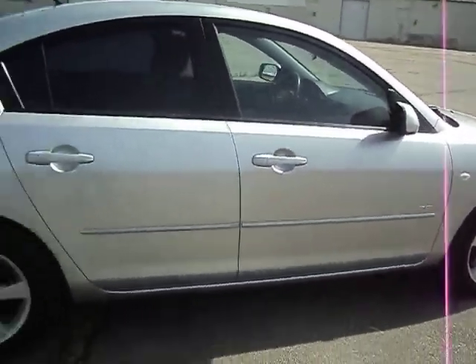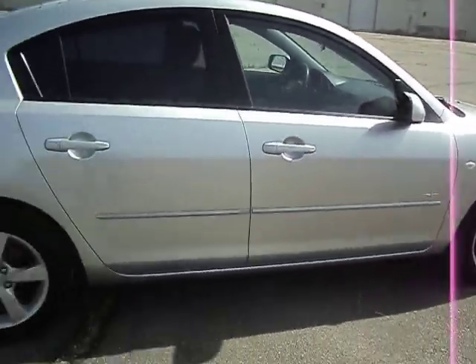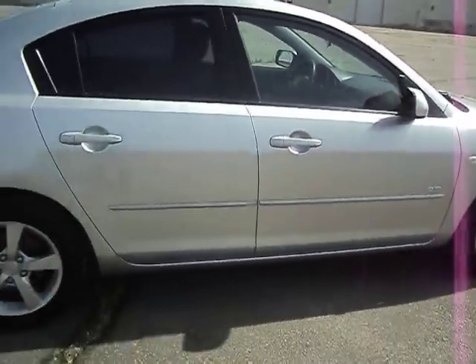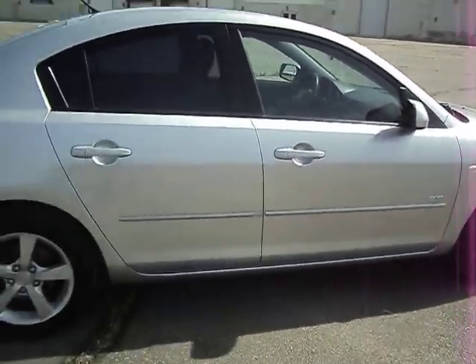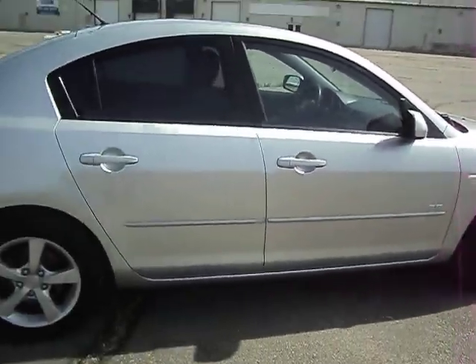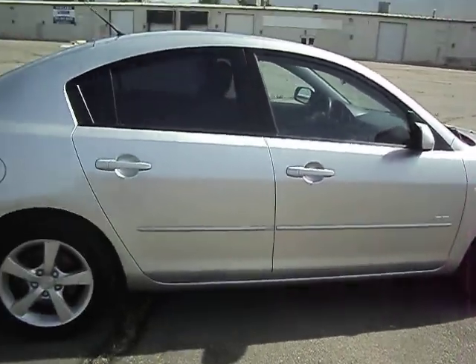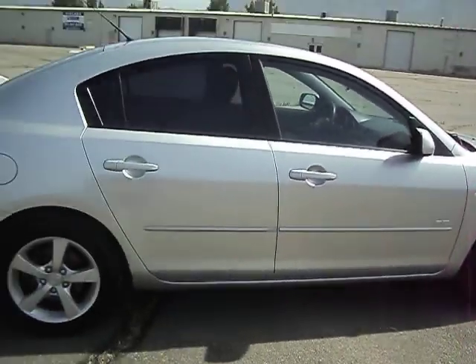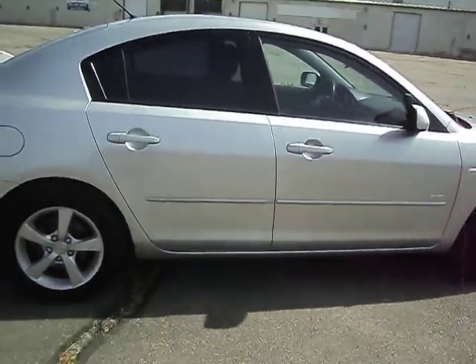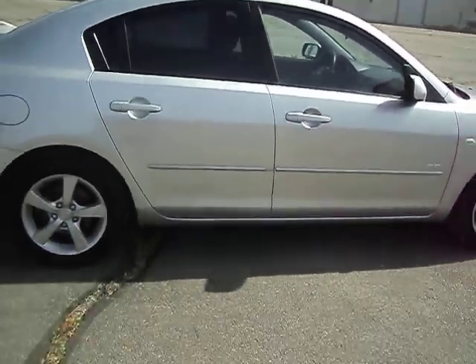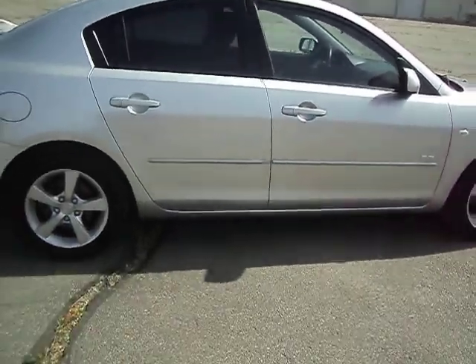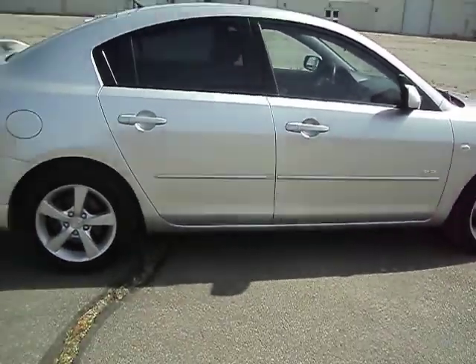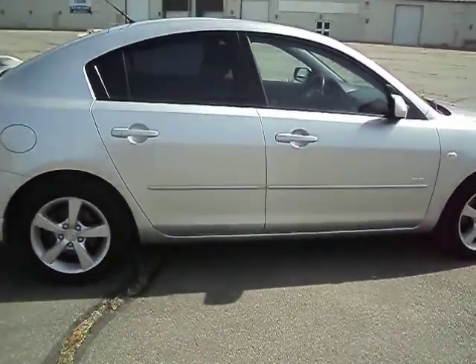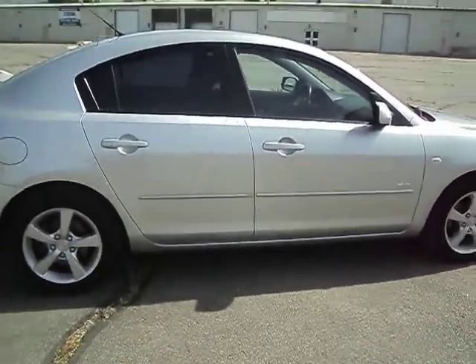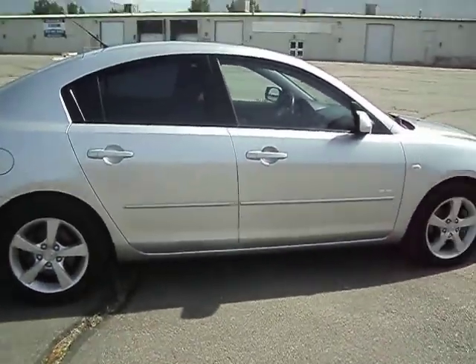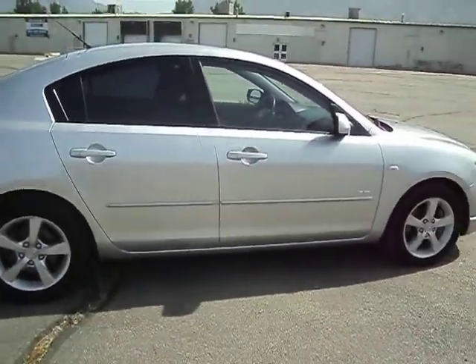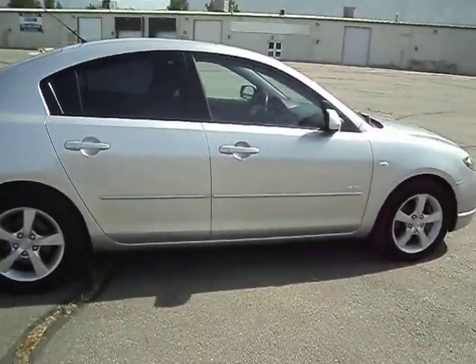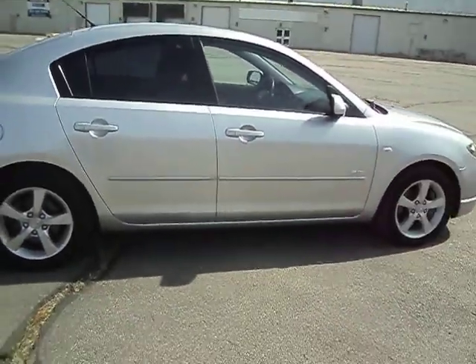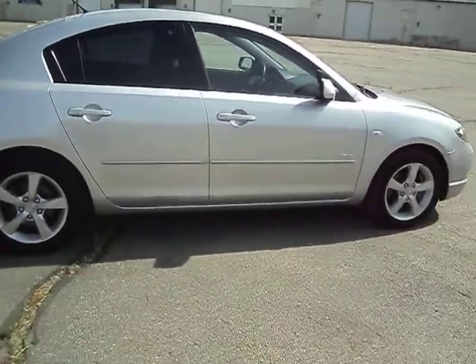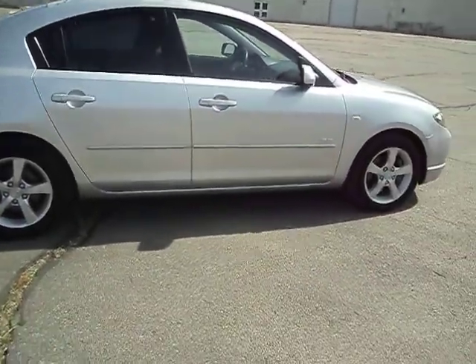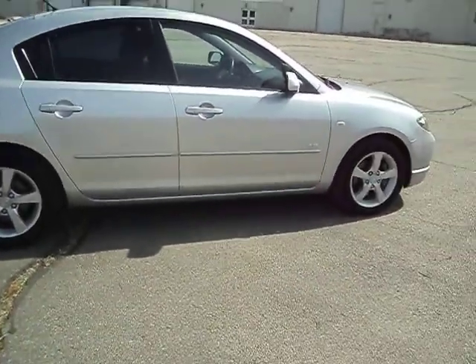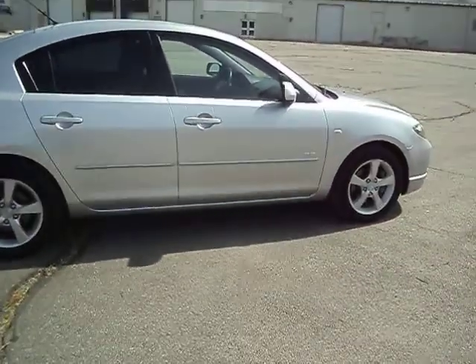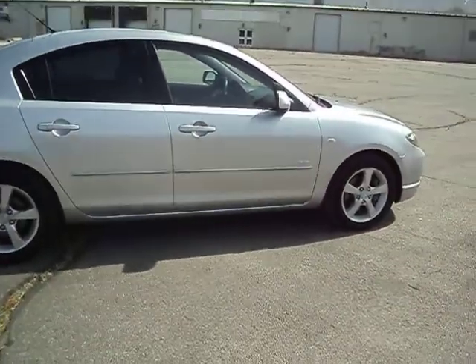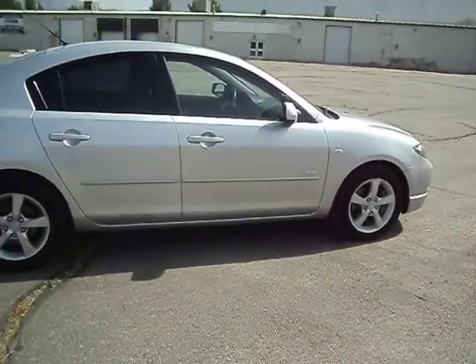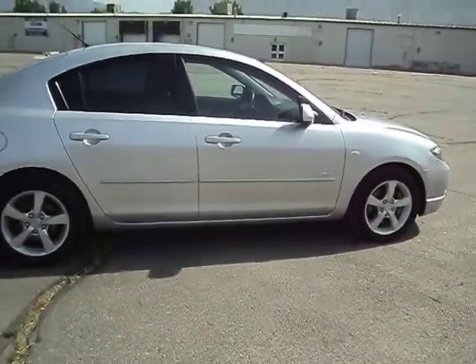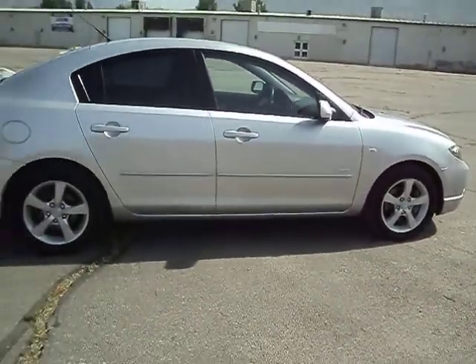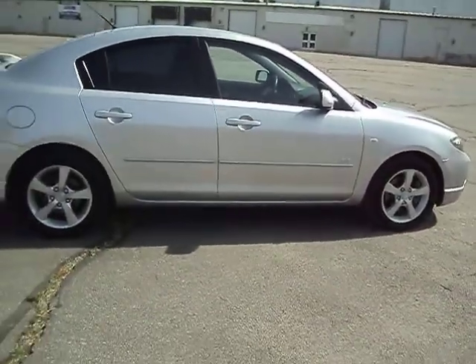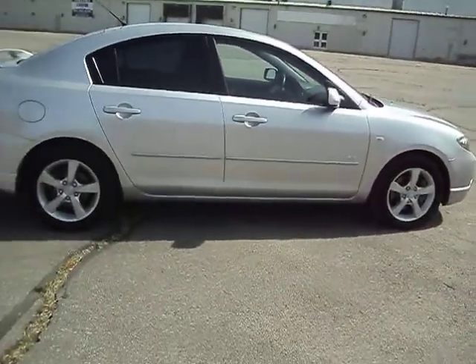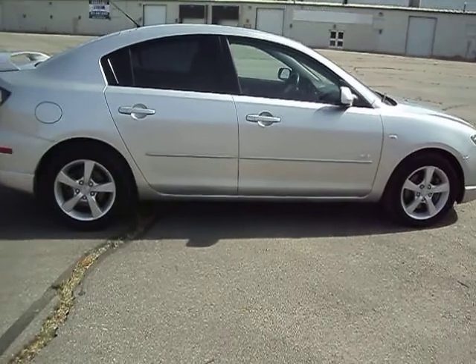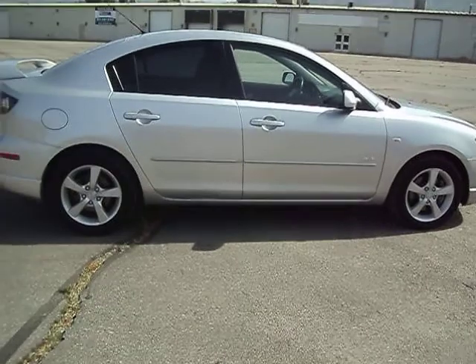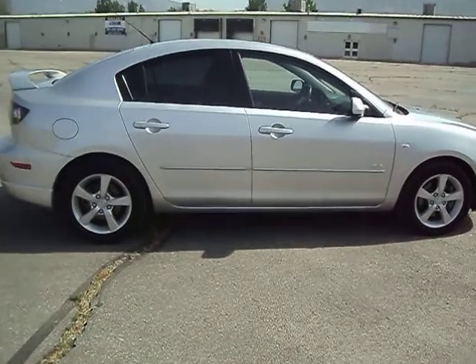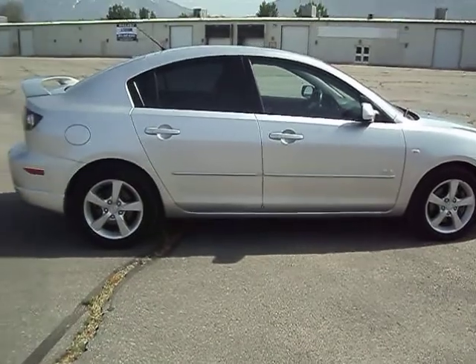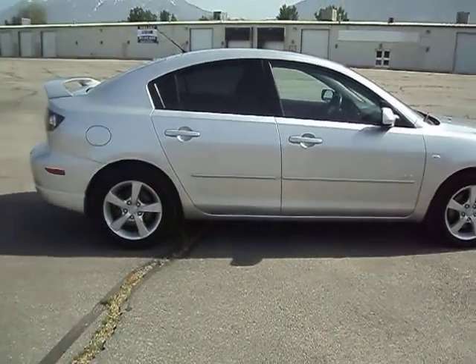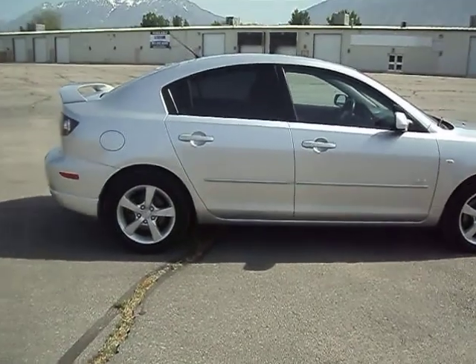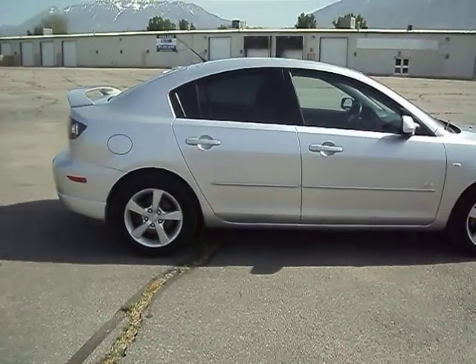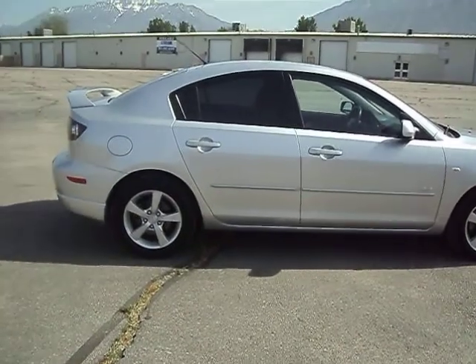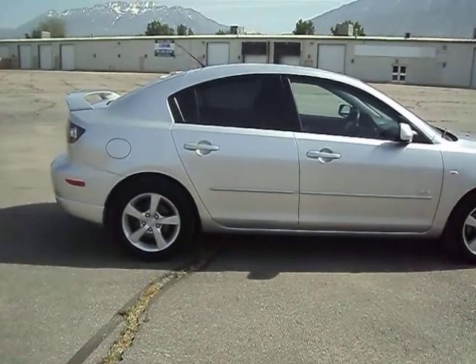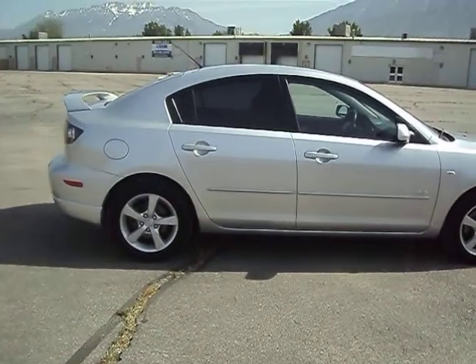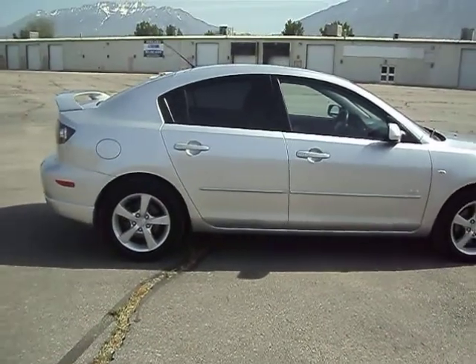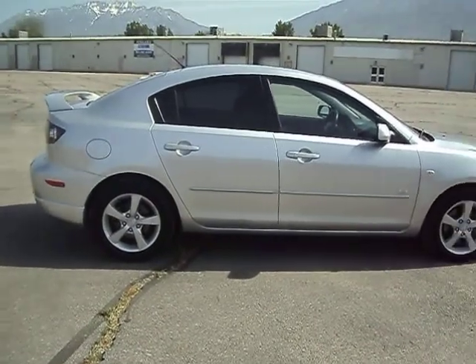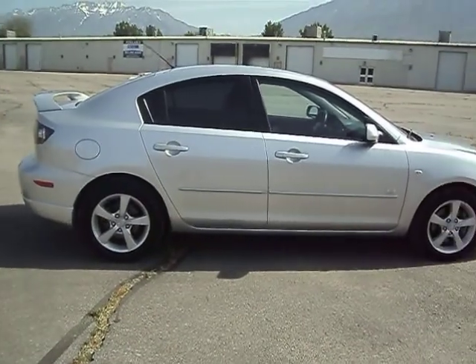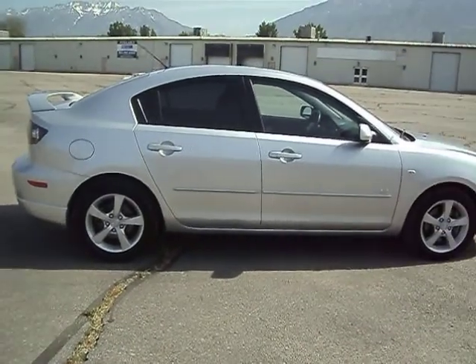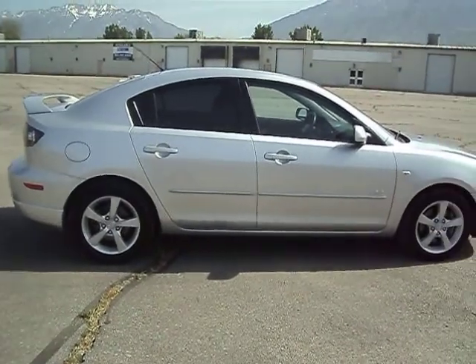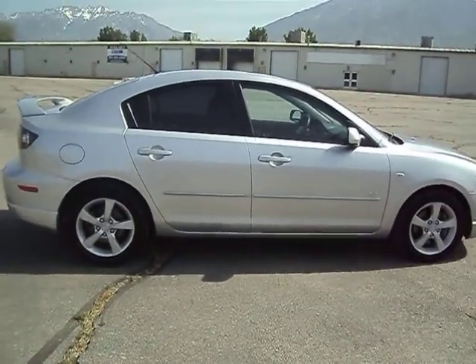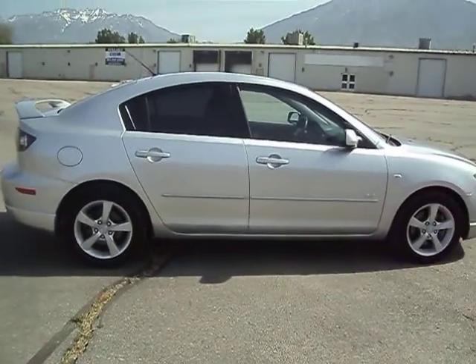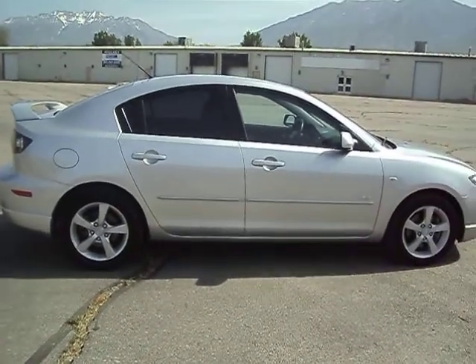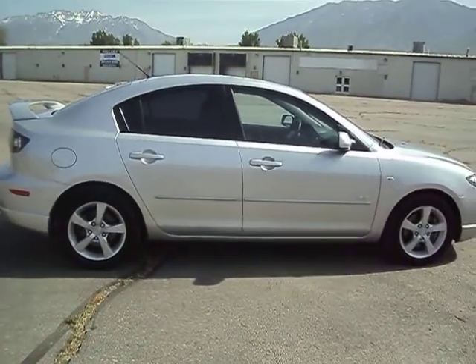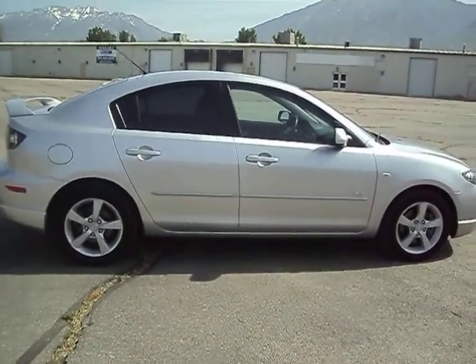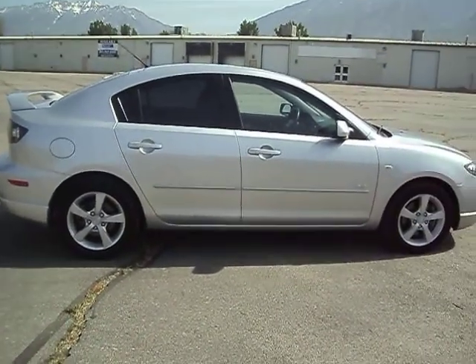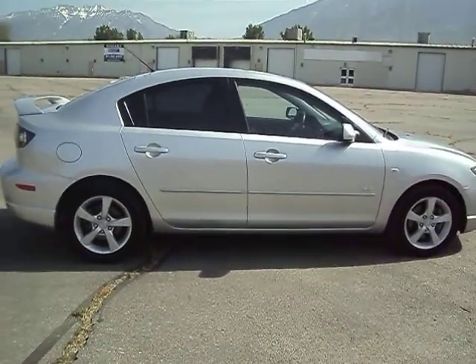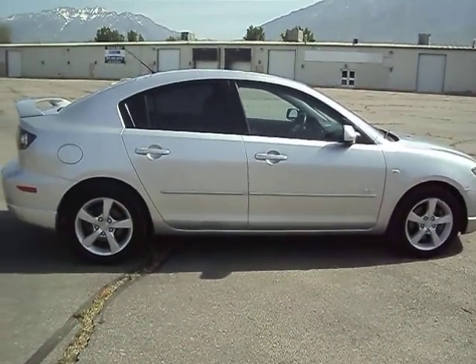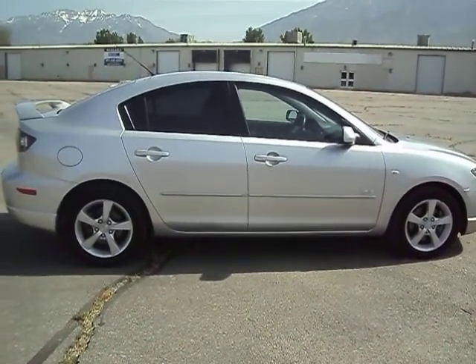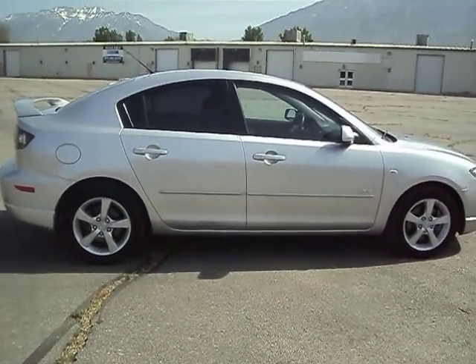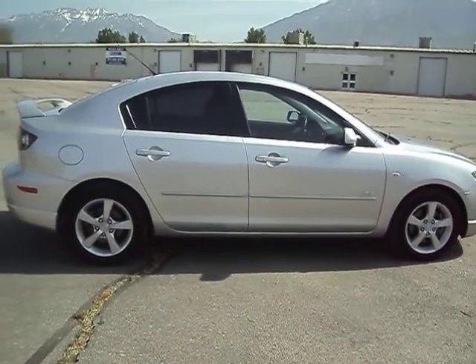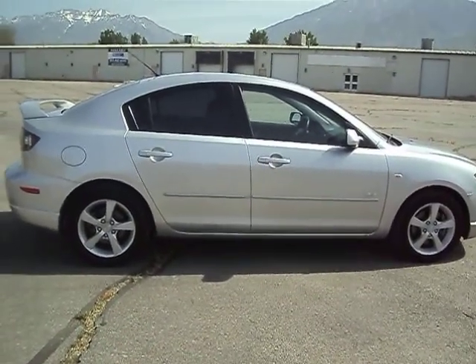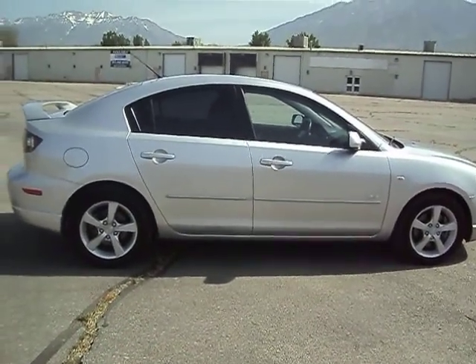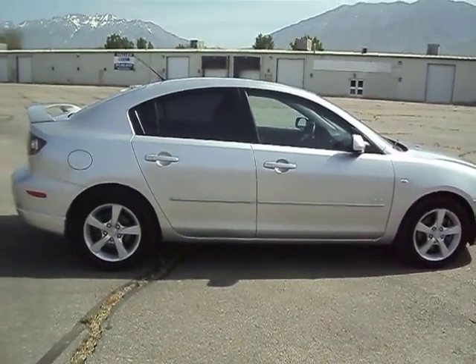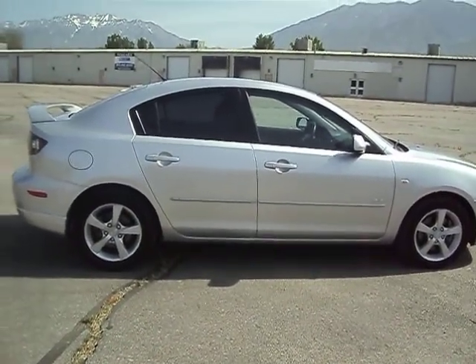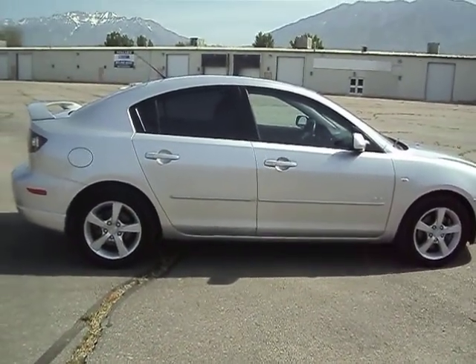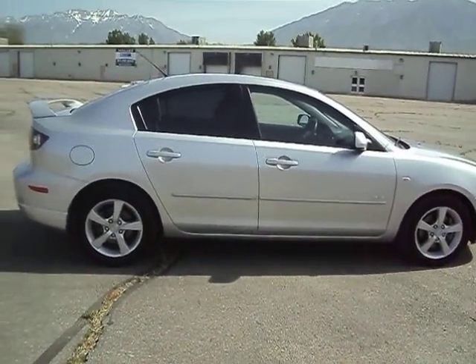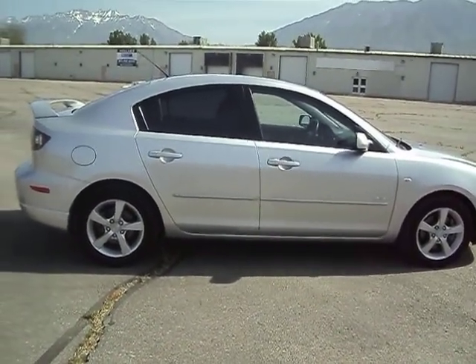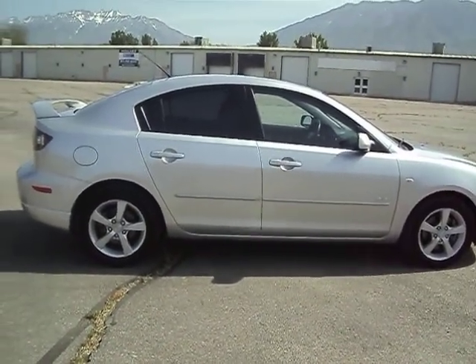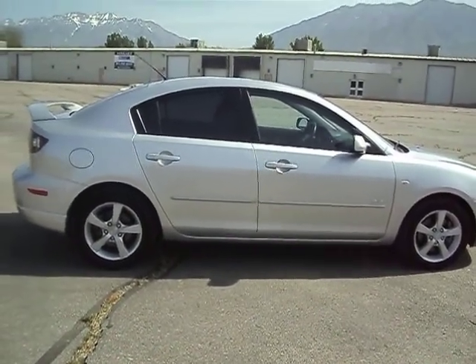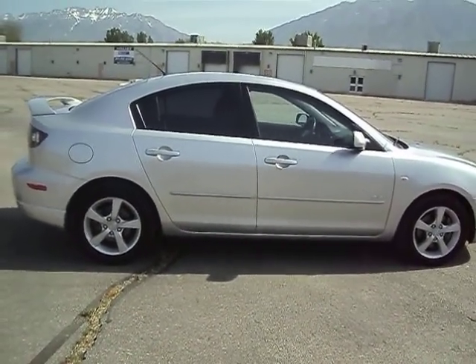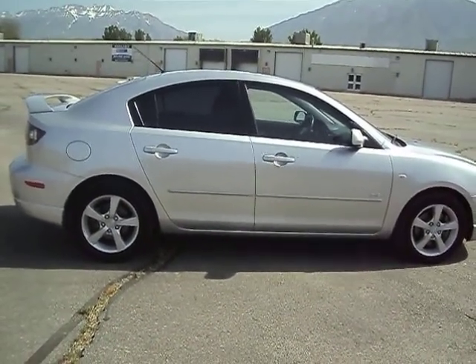Come on down and see this little Mazda 3 in person. You'll like it. It'll be a nice ride. Thanks for looking and have a nice day.